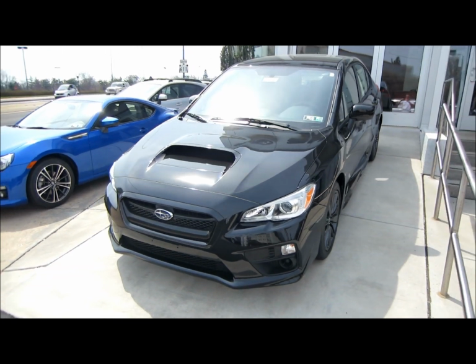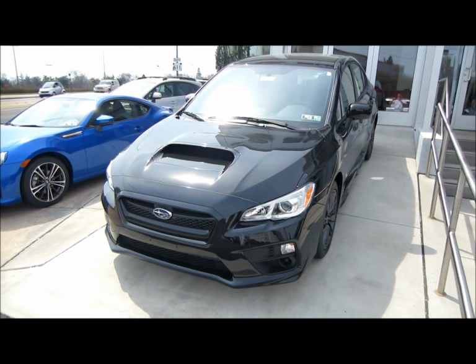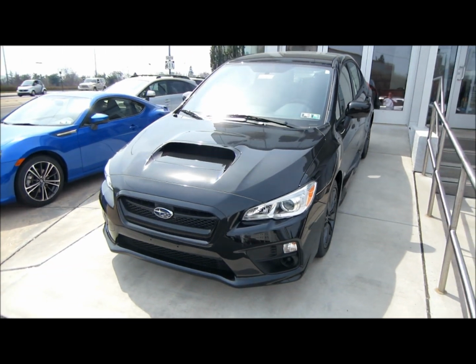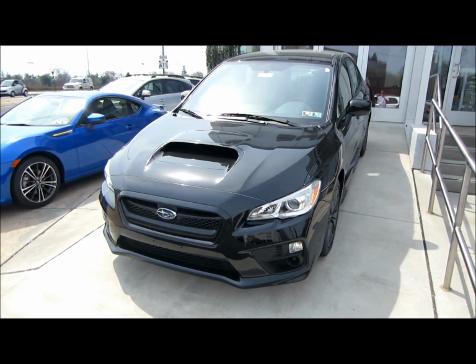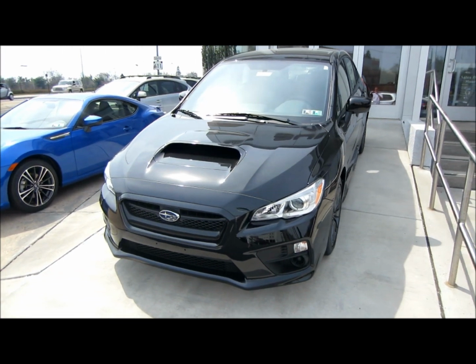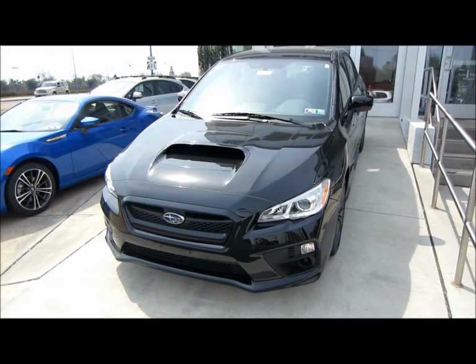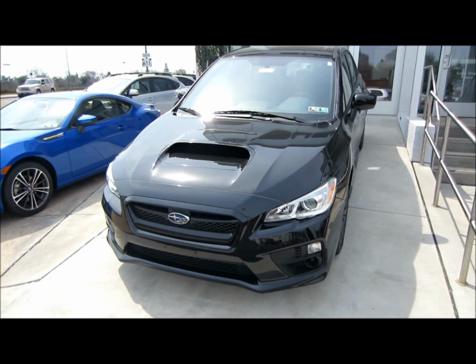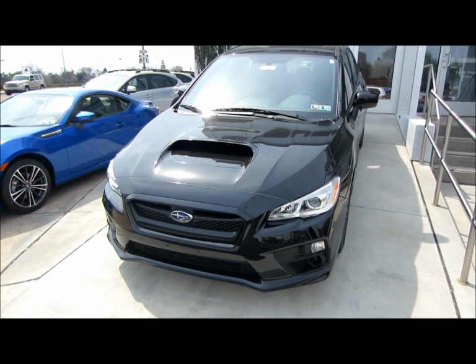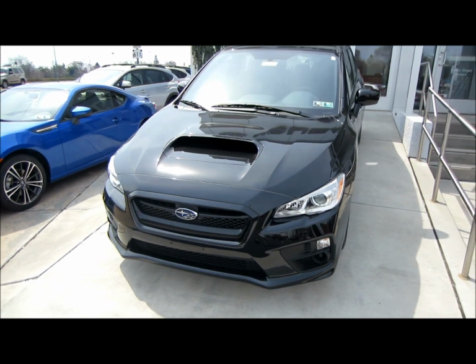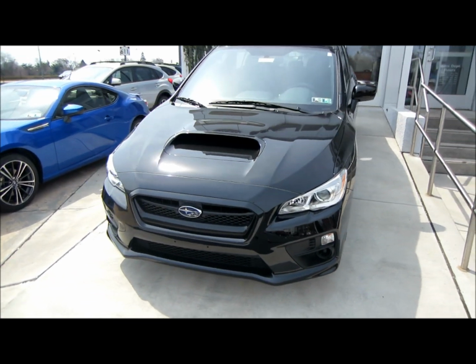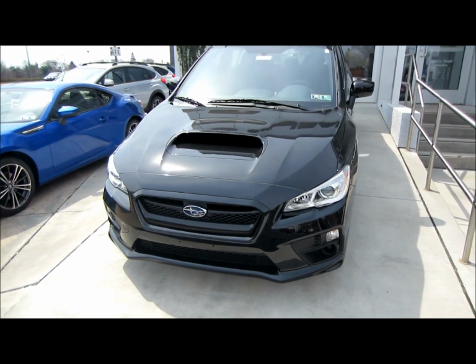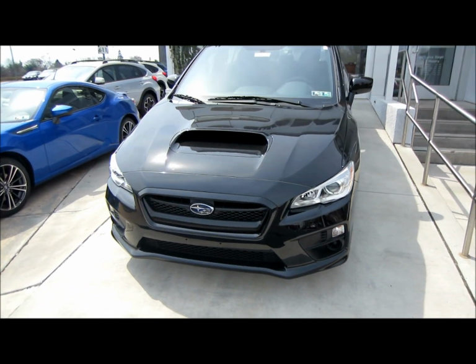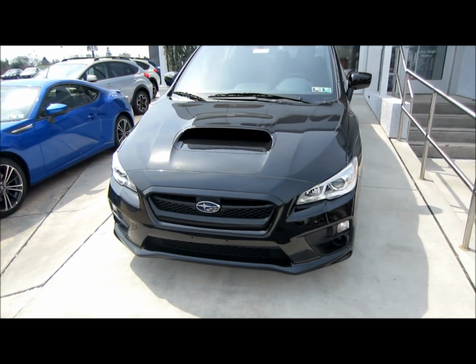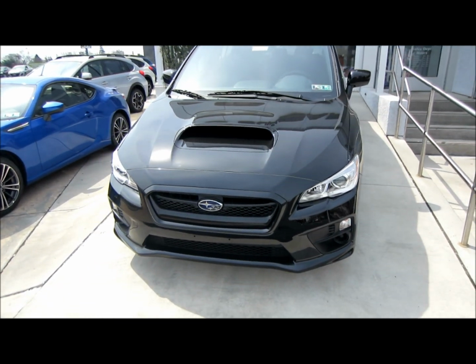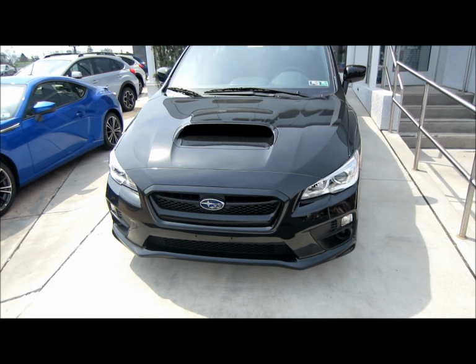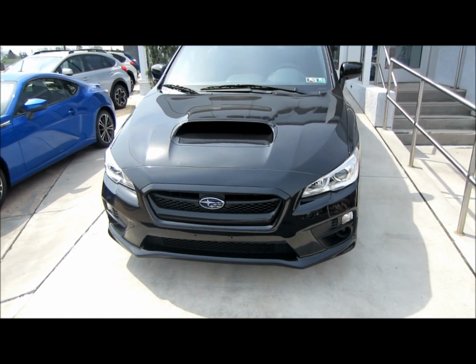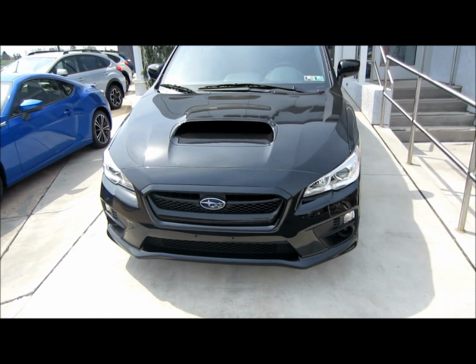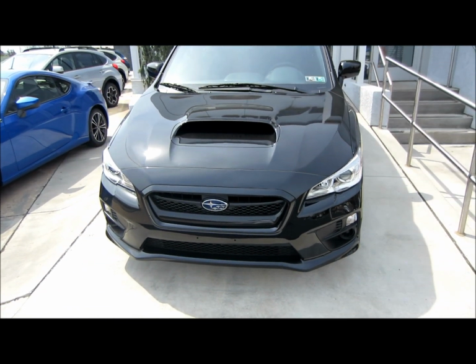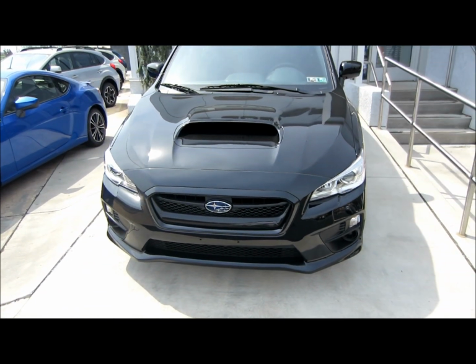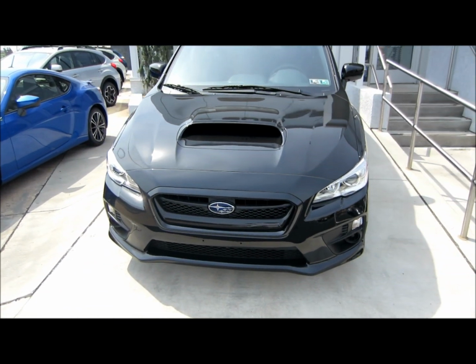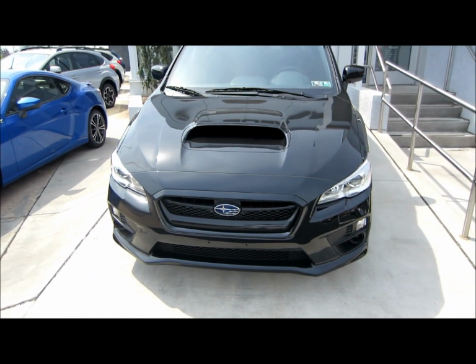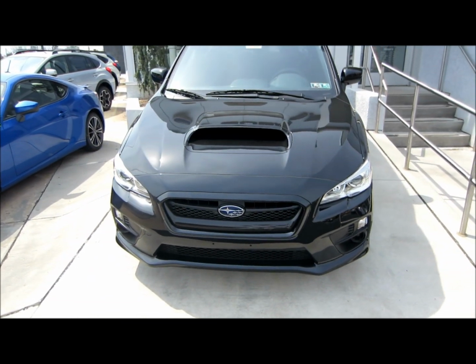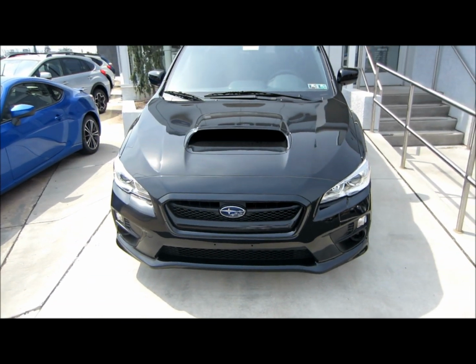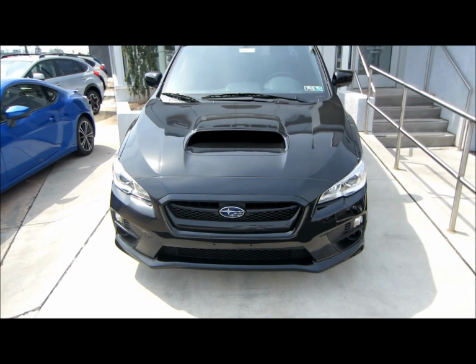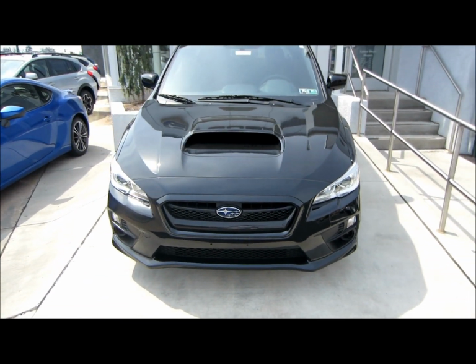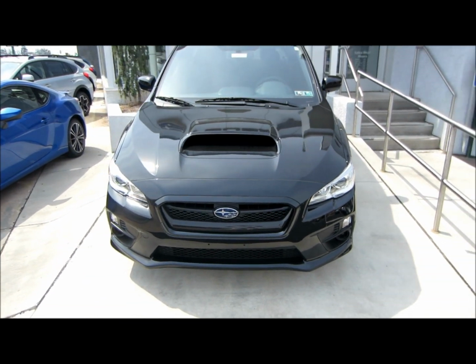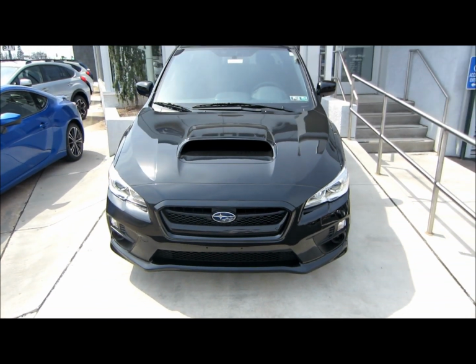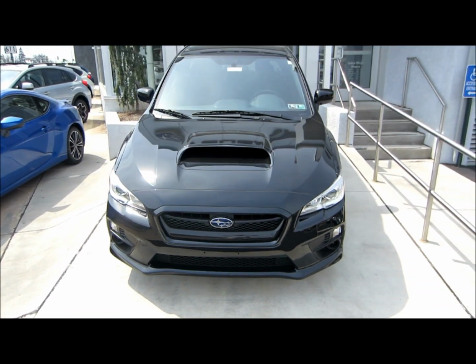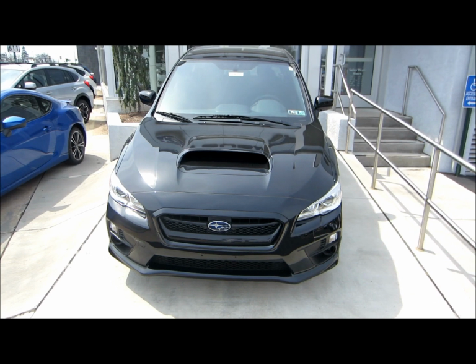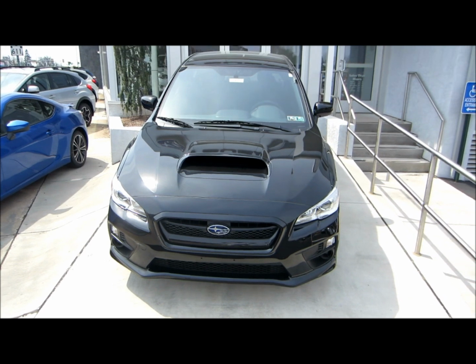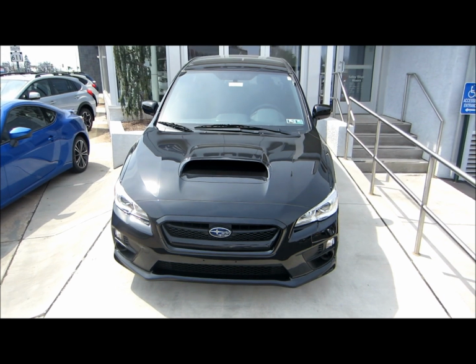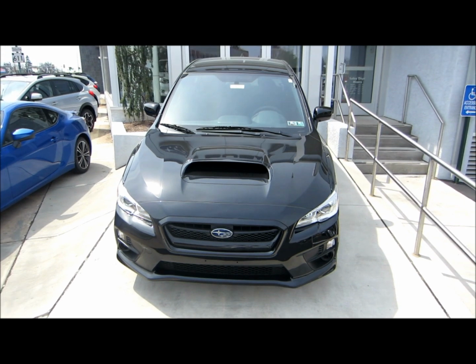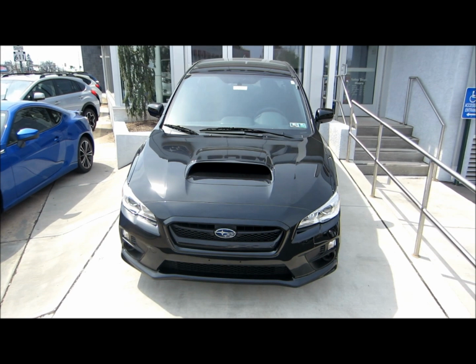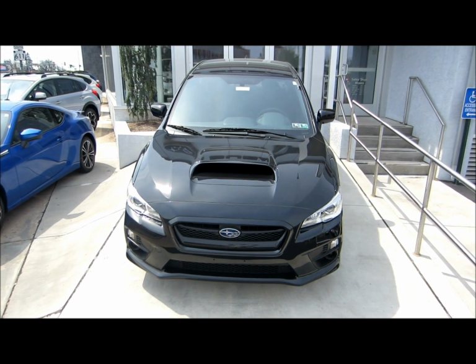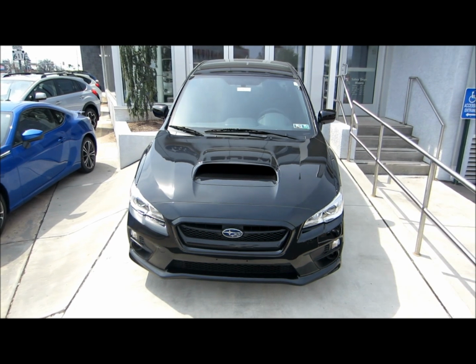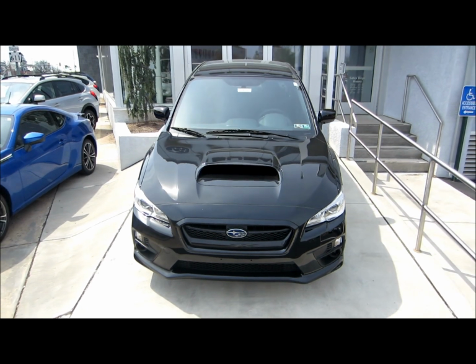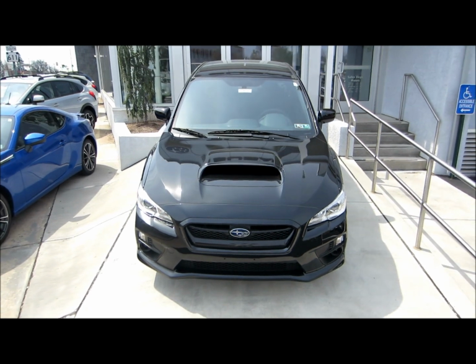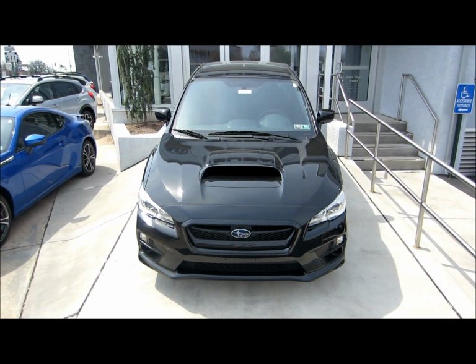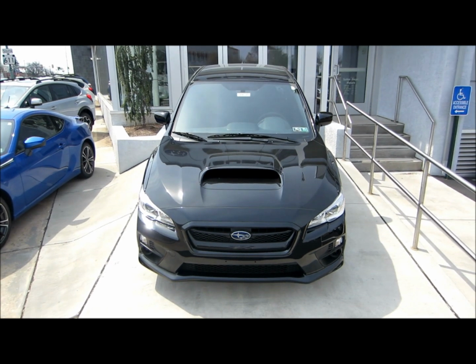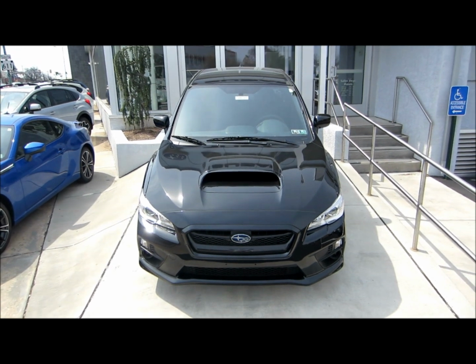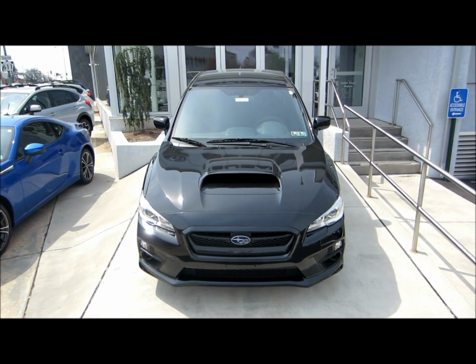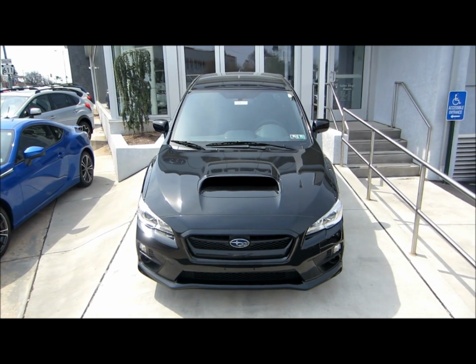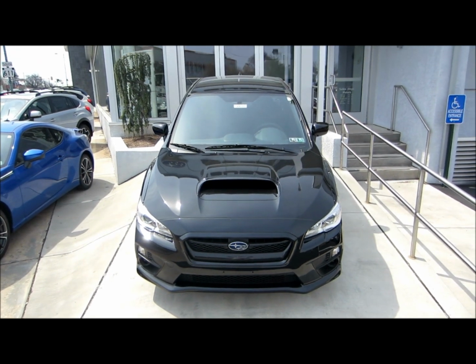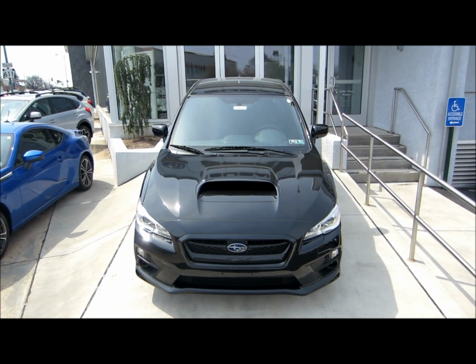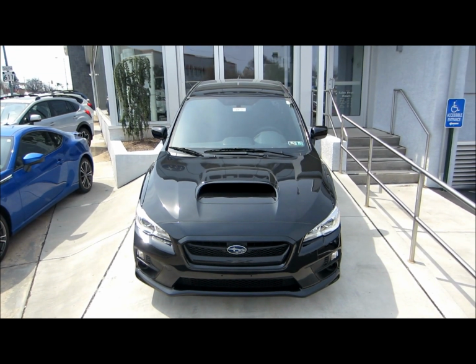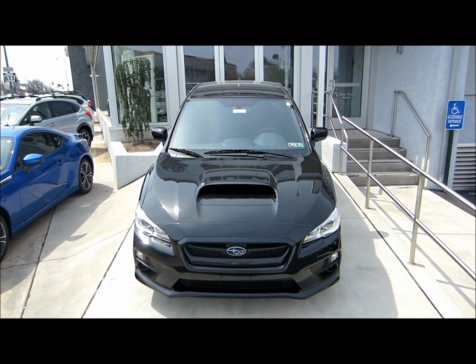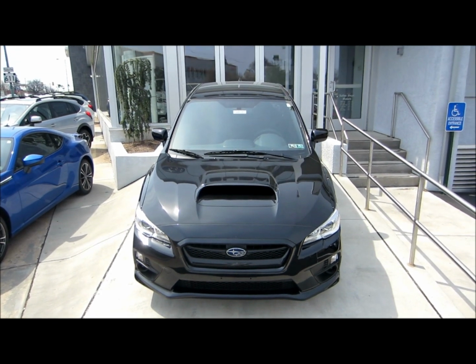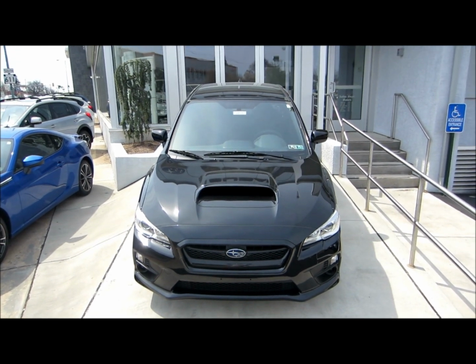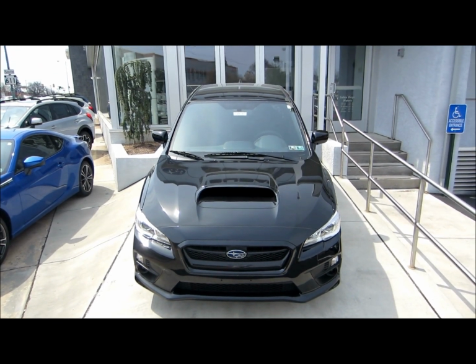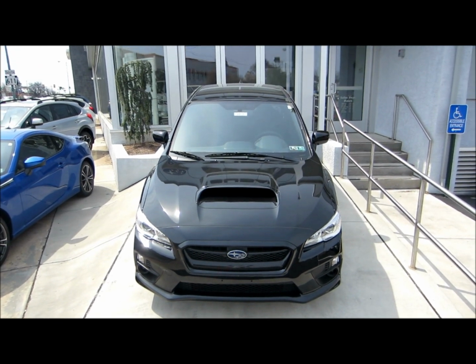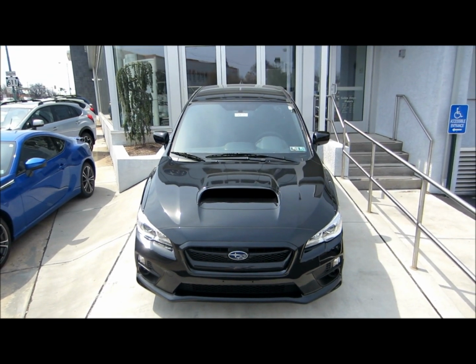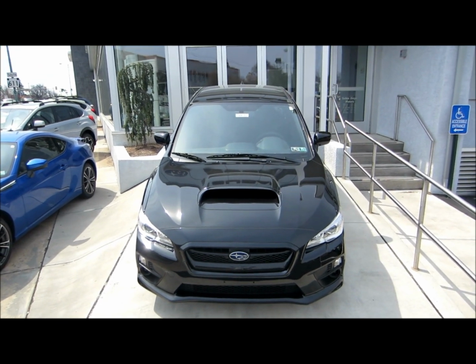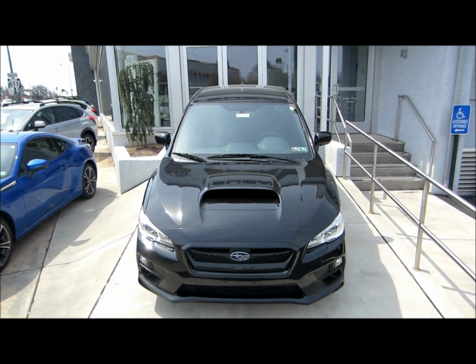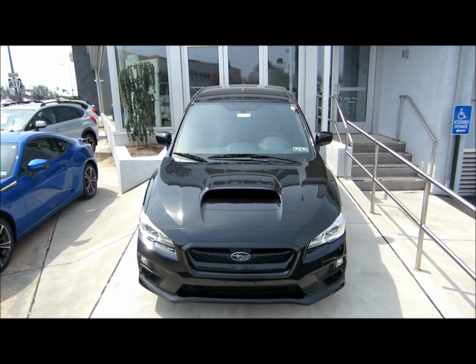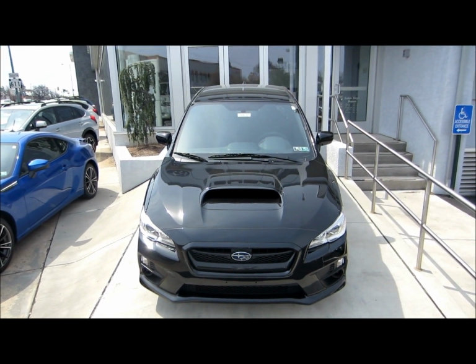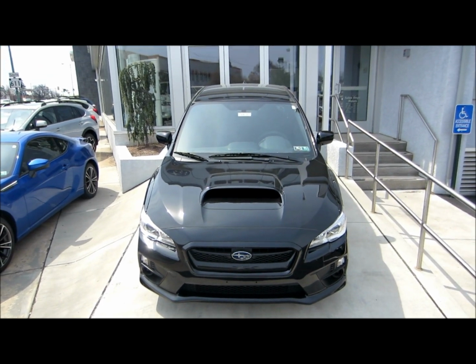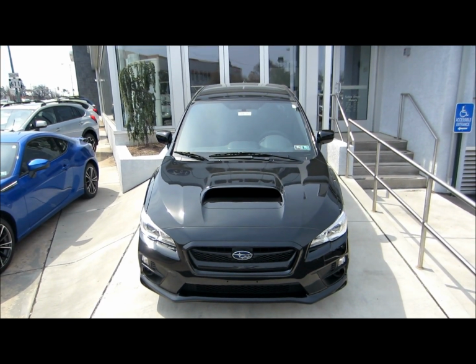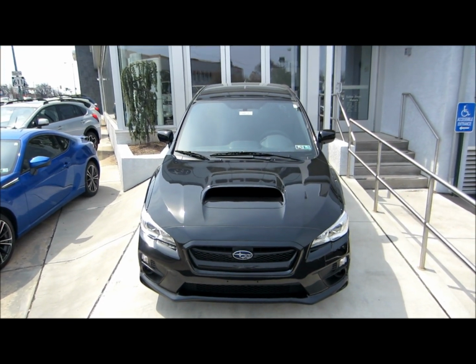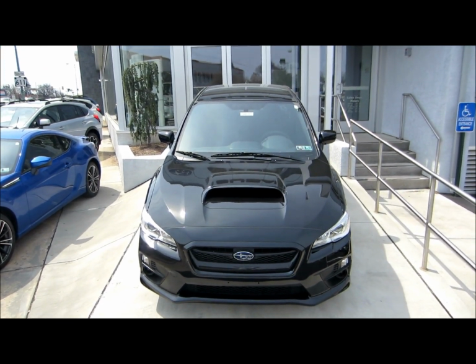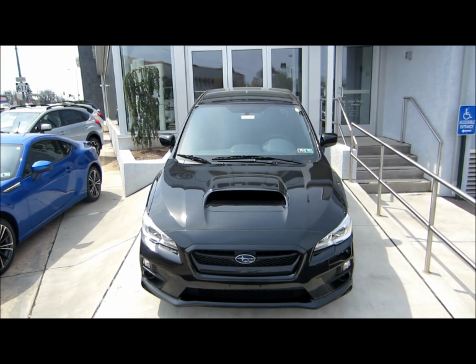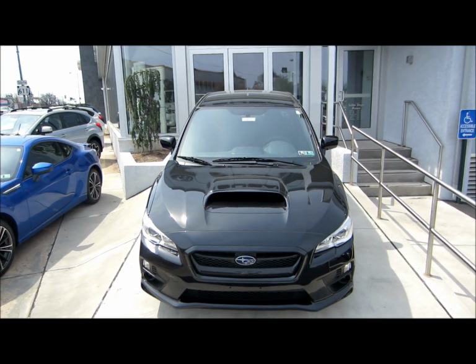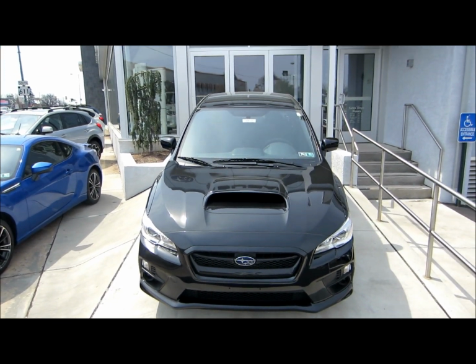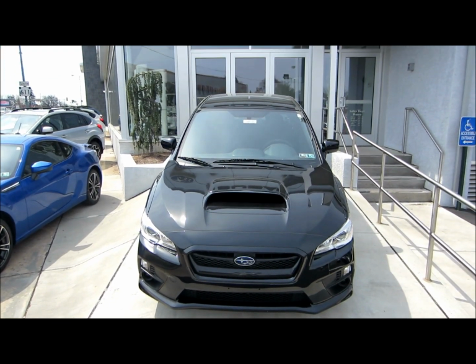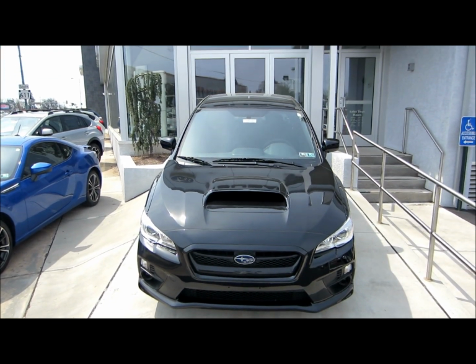The 2015 WRX has been completely redesigned. It's offered only in a four-door sedan model now — there is no hatchback anymore.